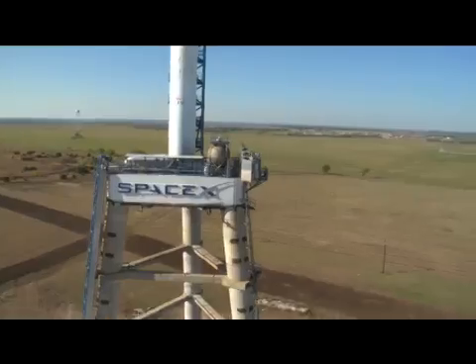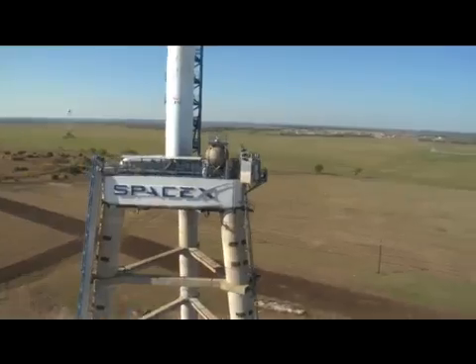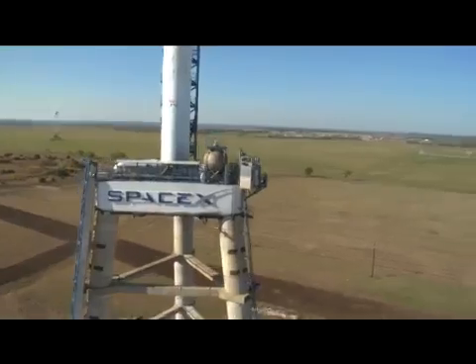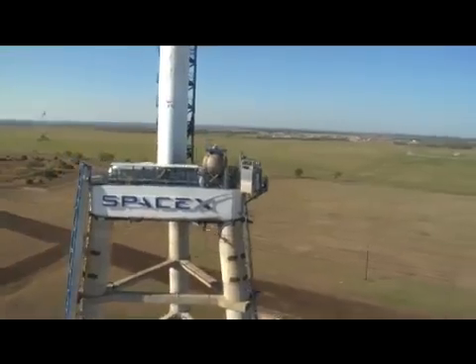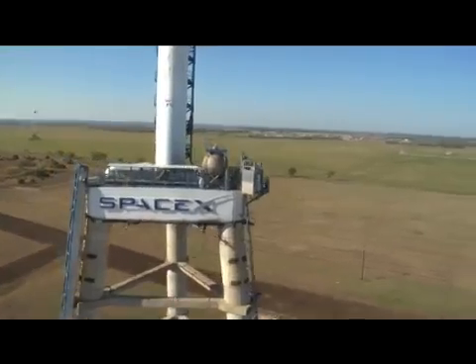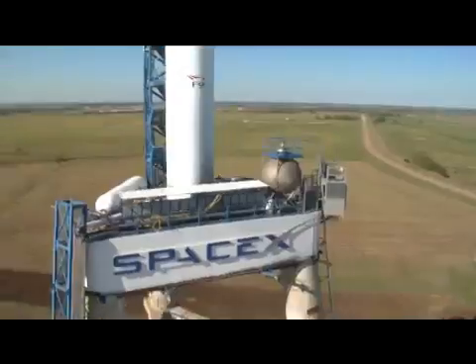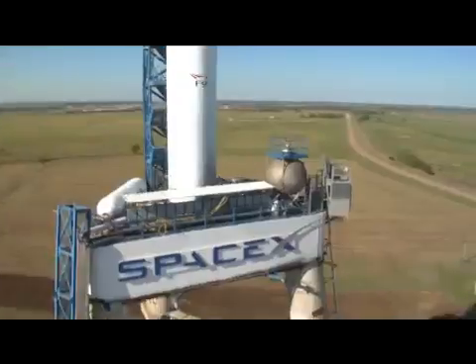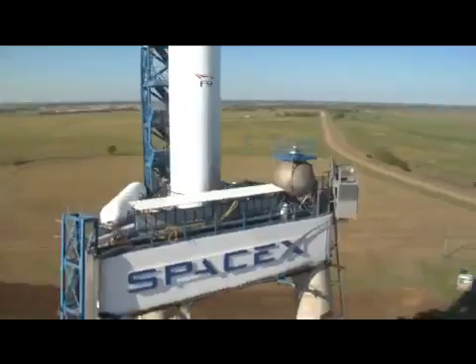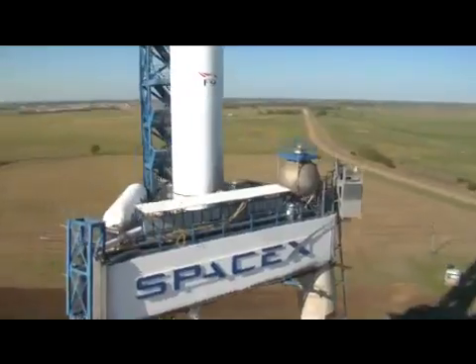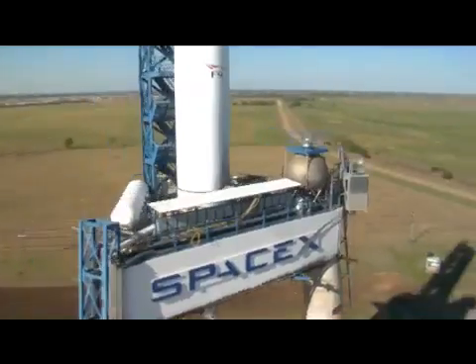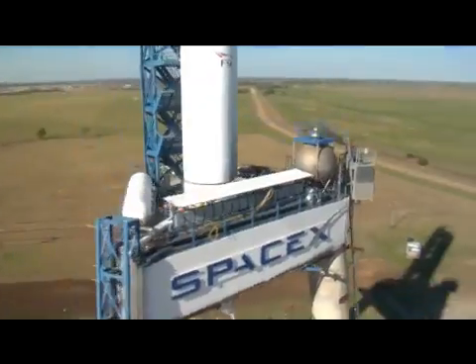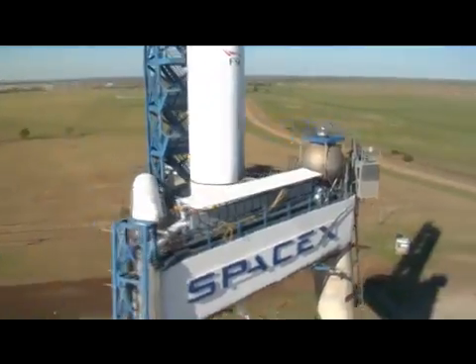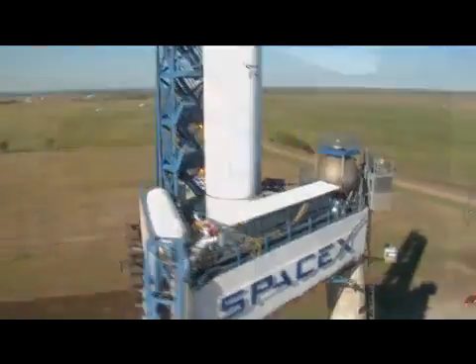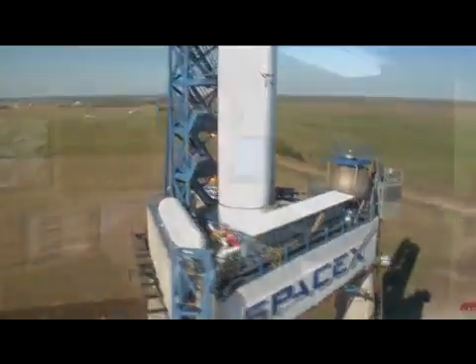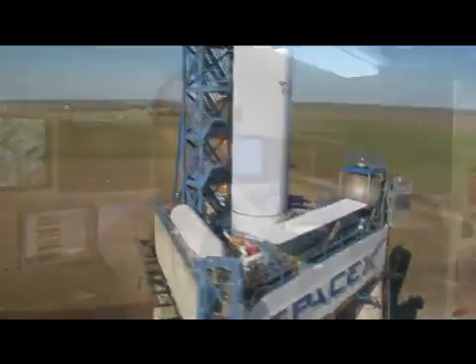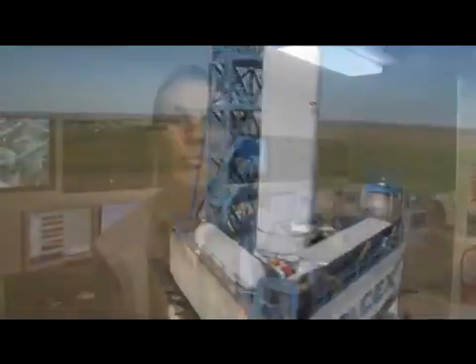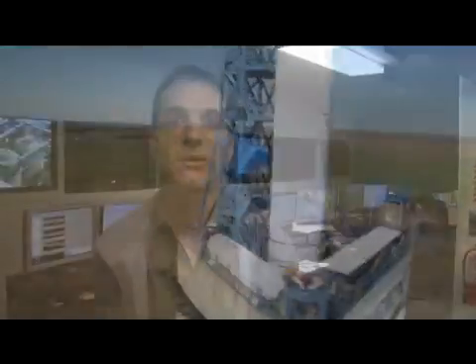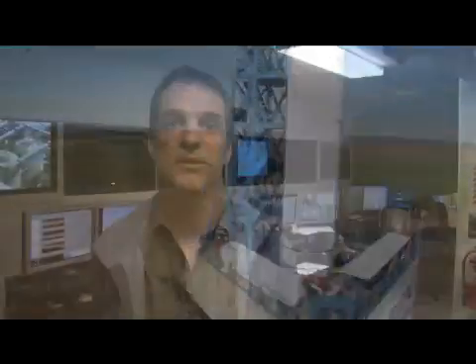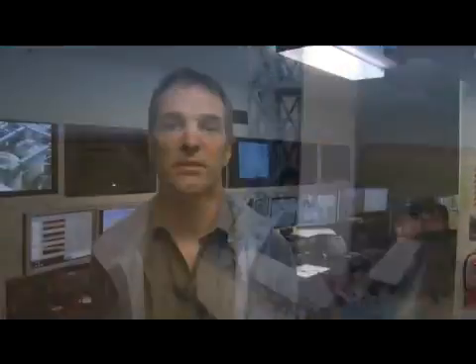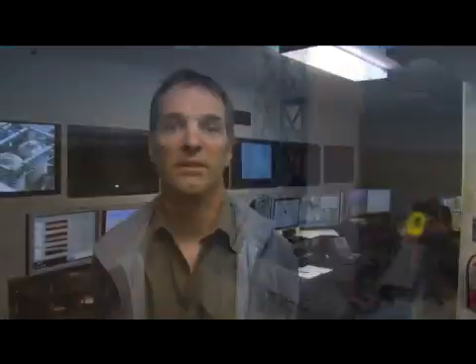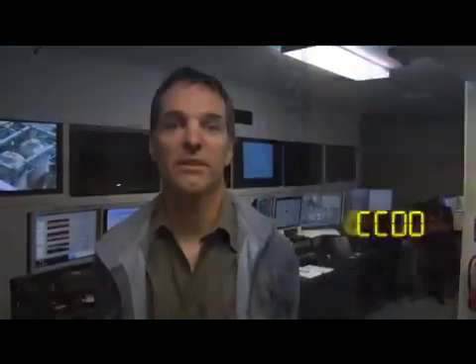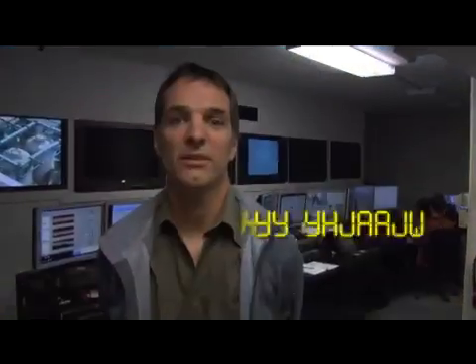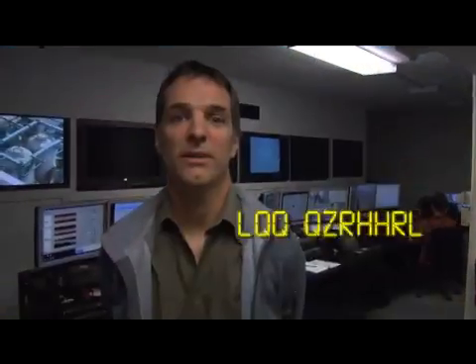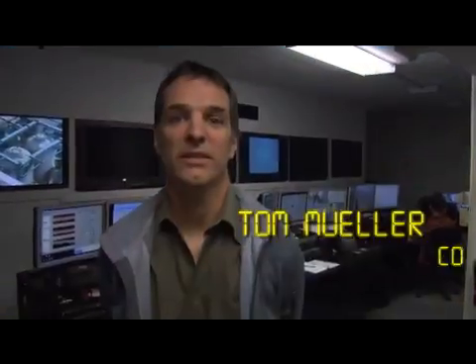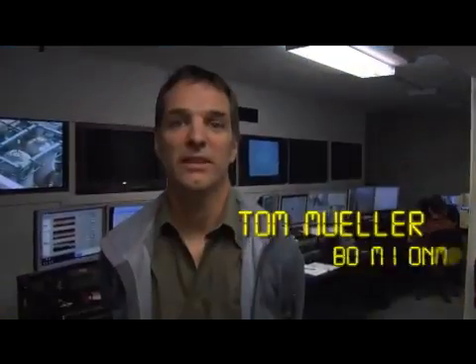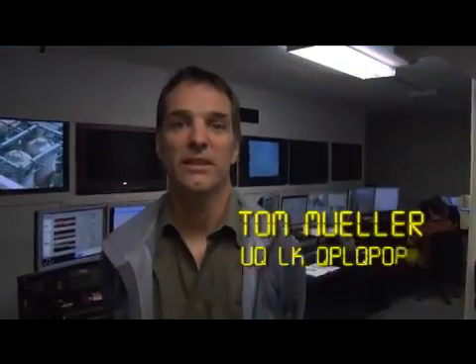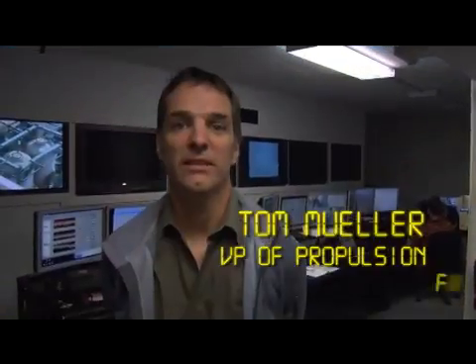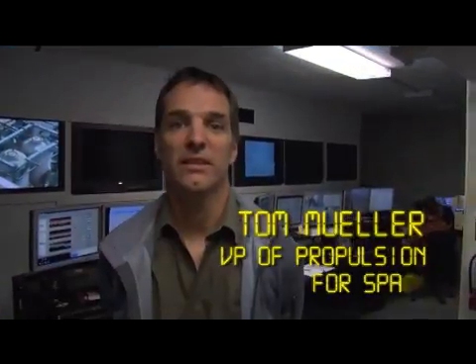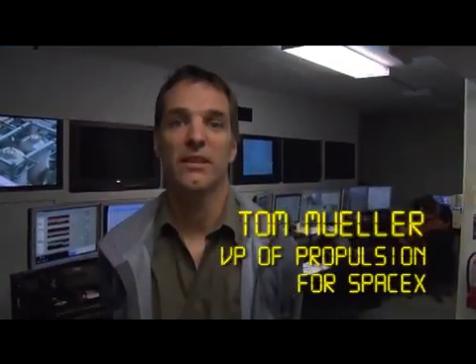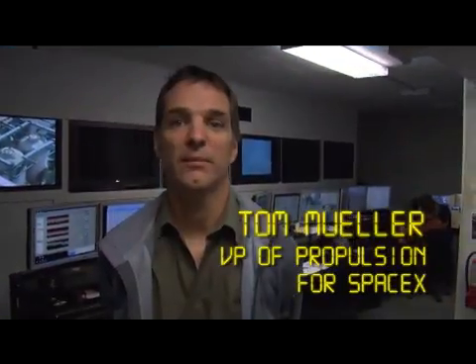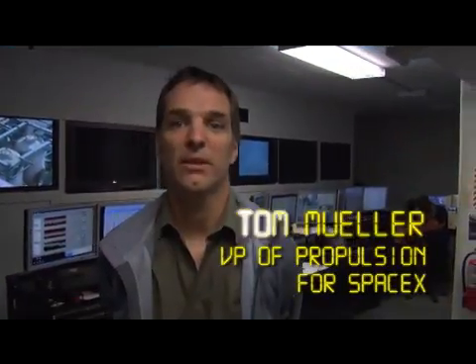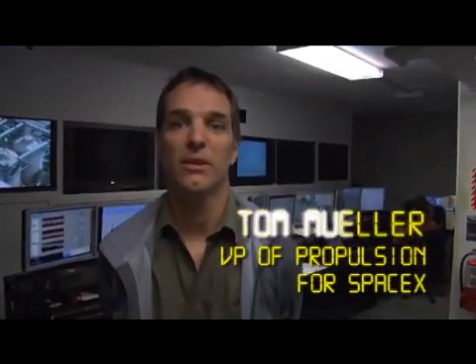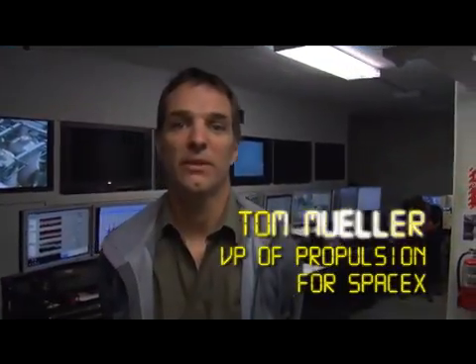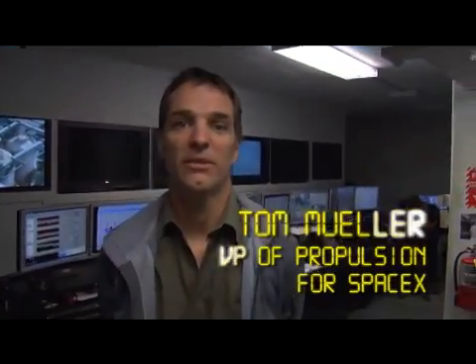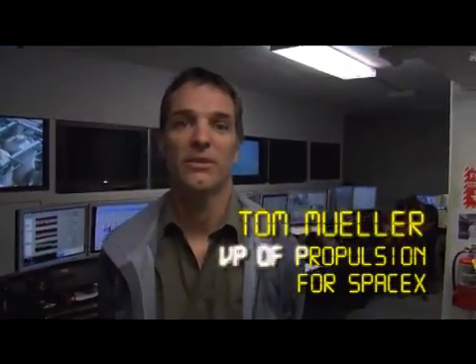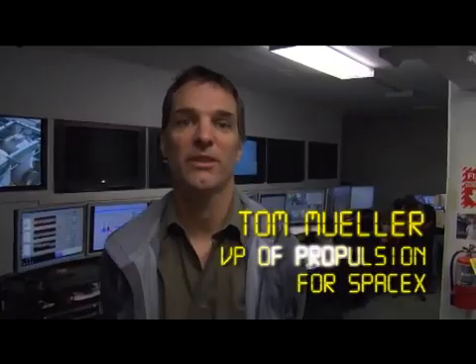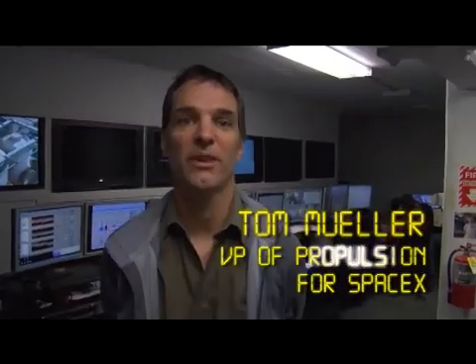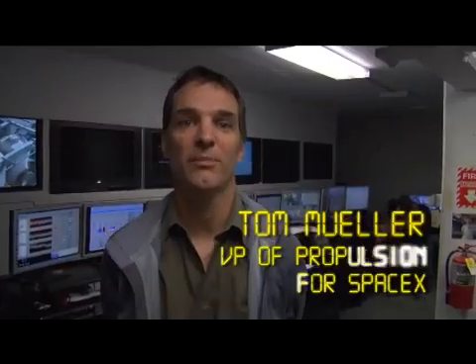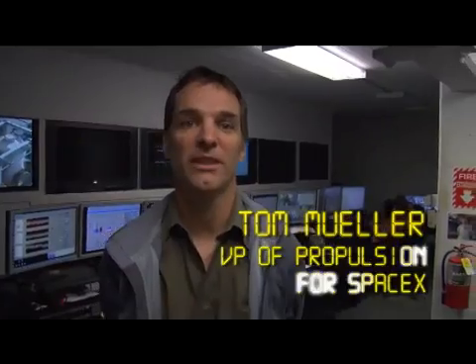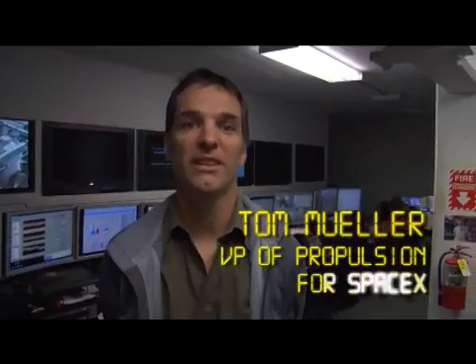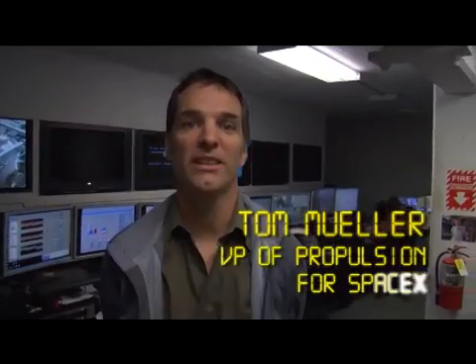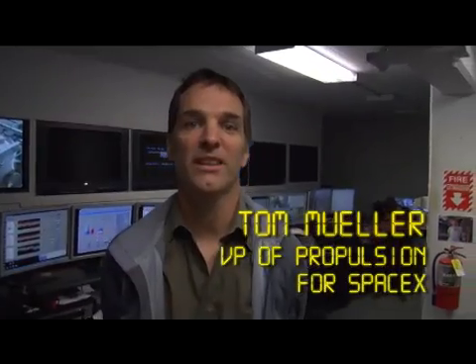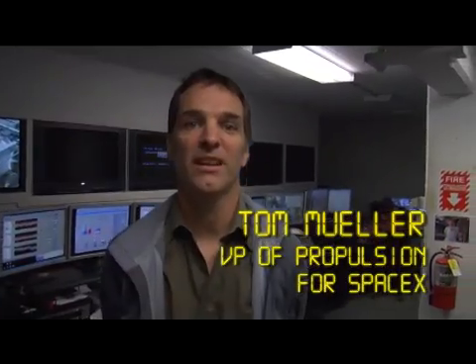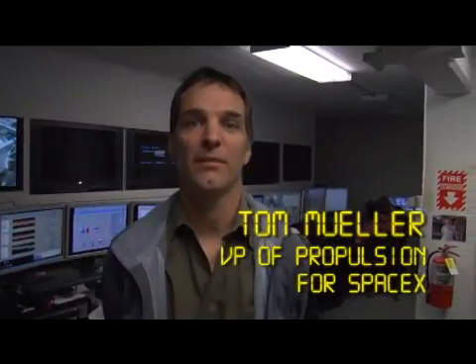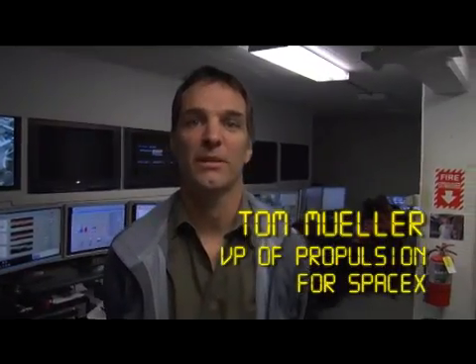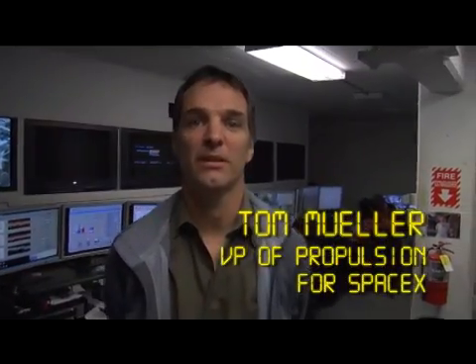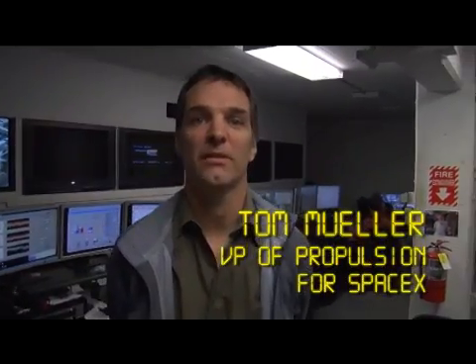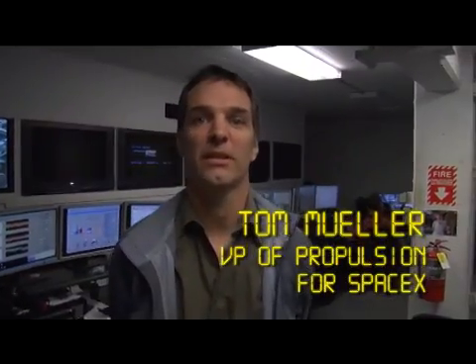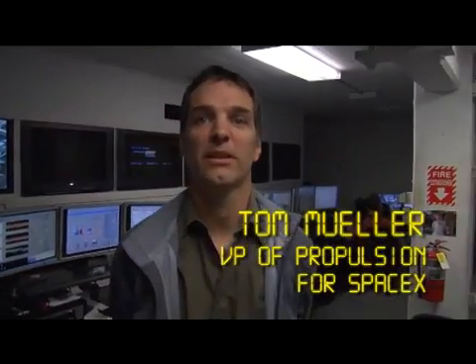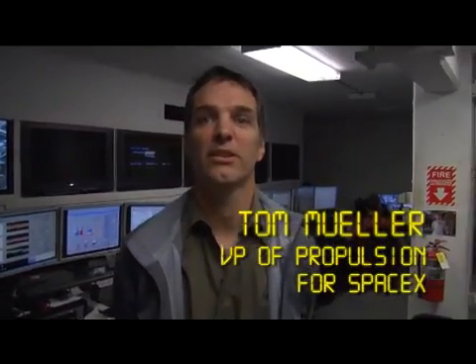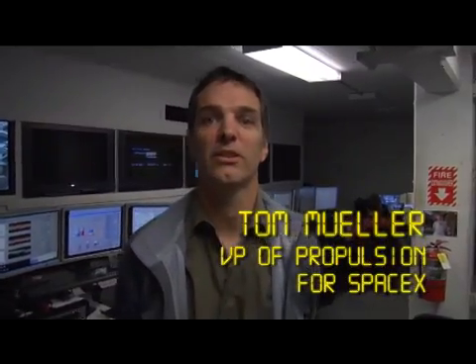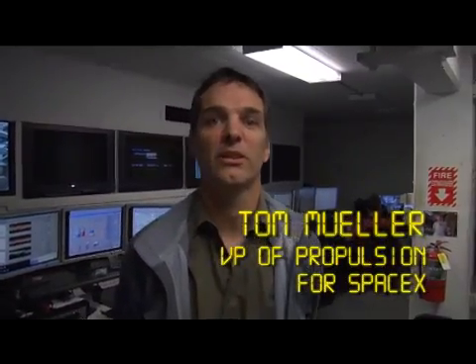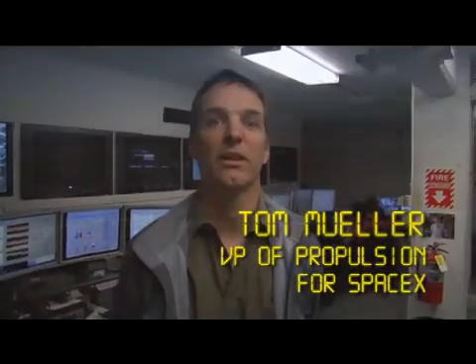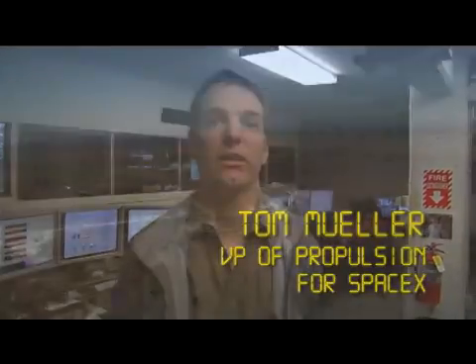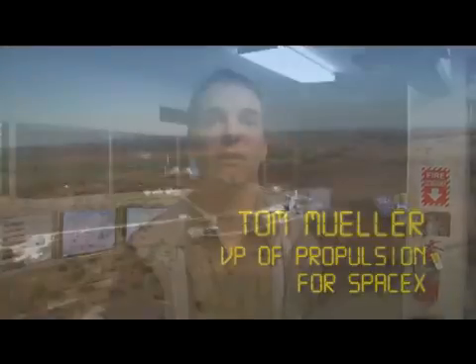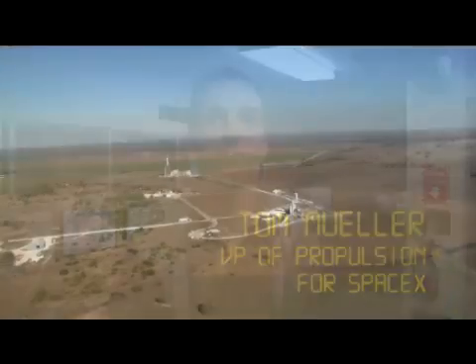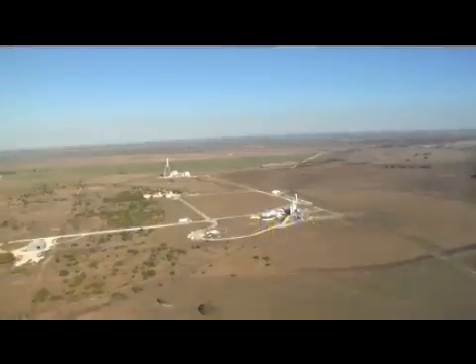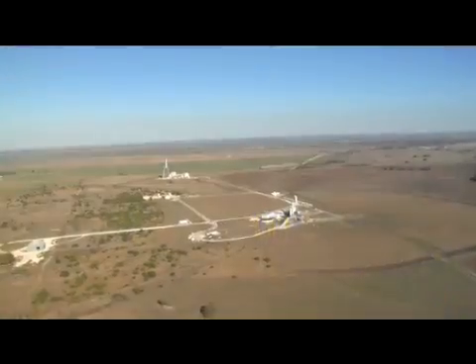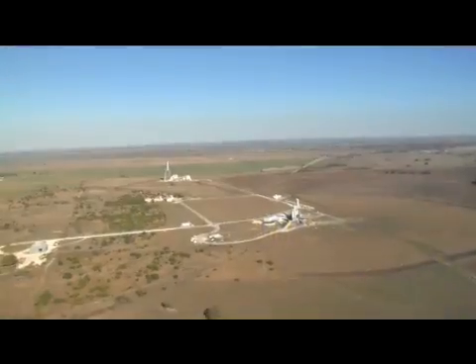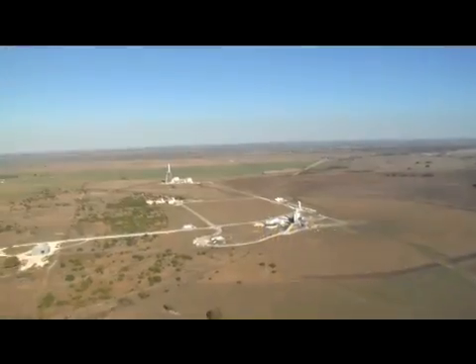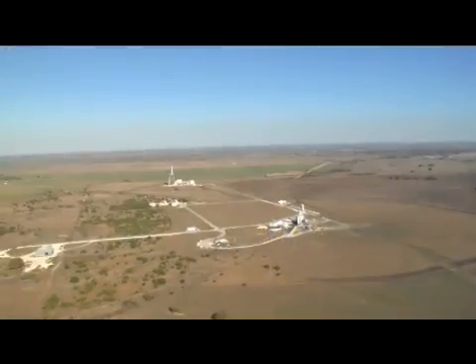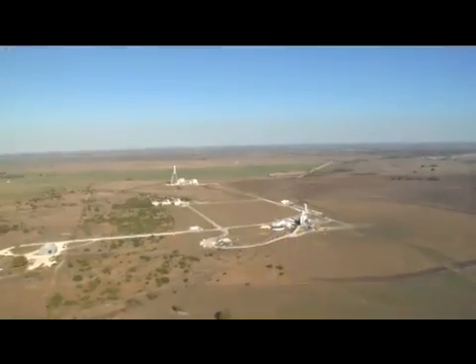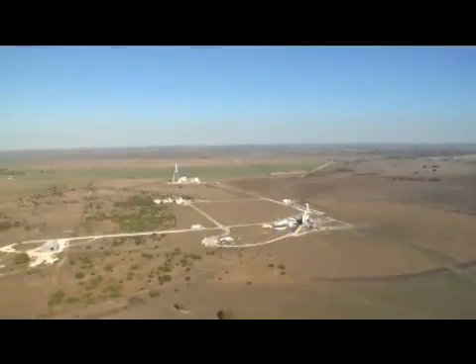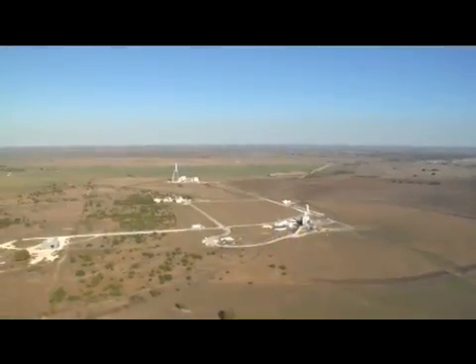I'm Tom Euler. I'm Vice President of Propulsion here at SpaceX. I'm a co-founder of the company, and I'm going to give a little tour here of our Texas test site.